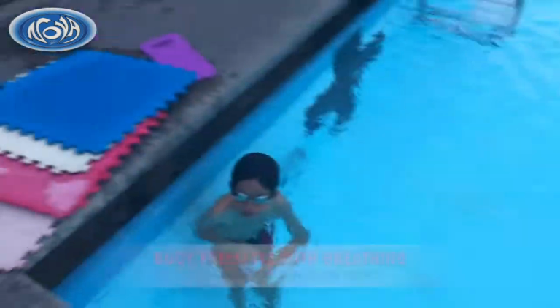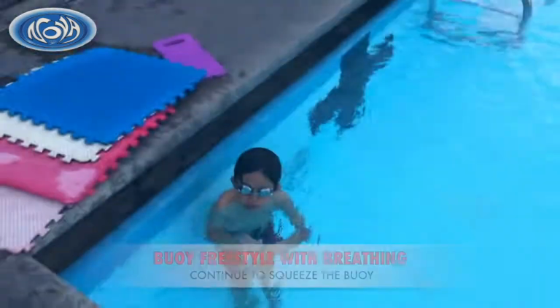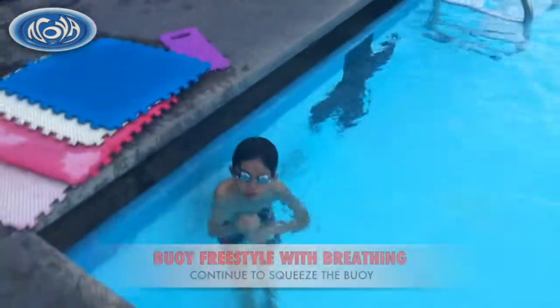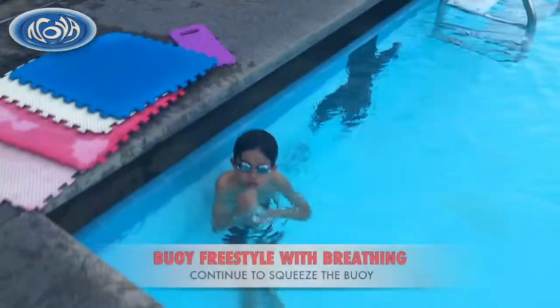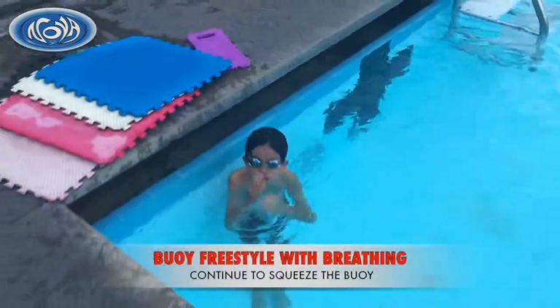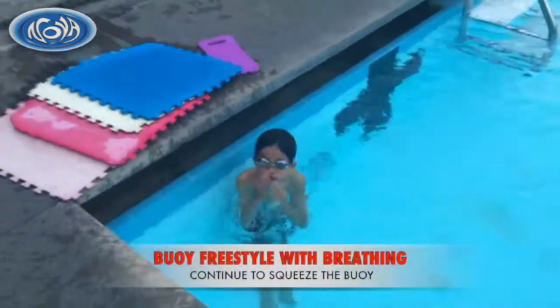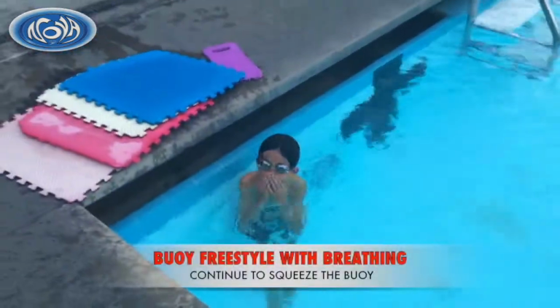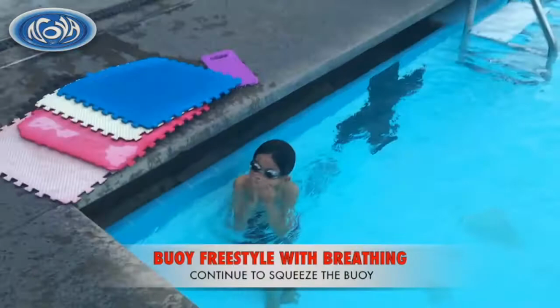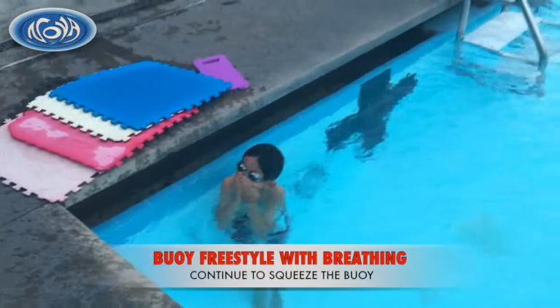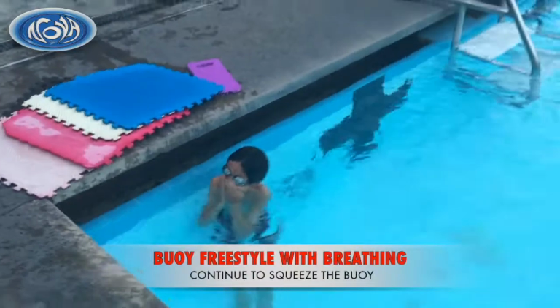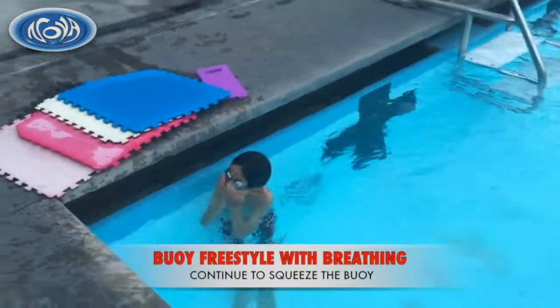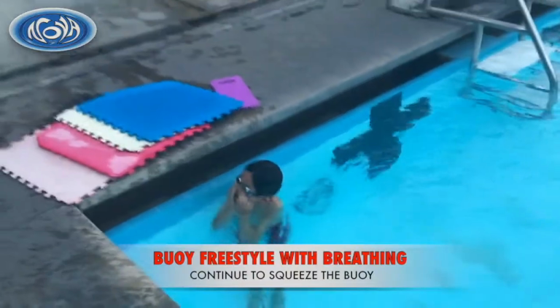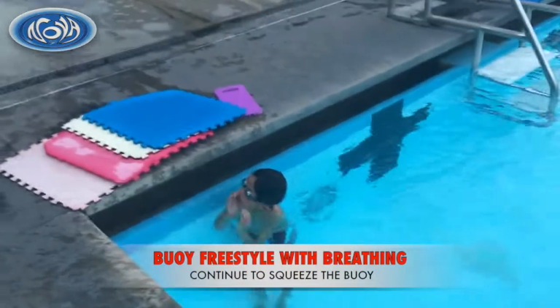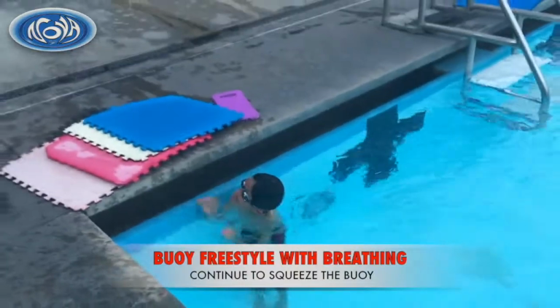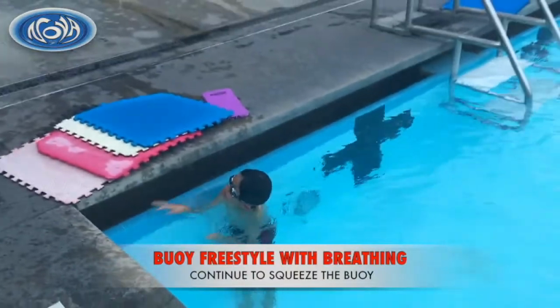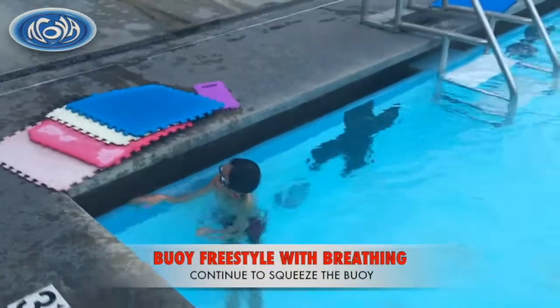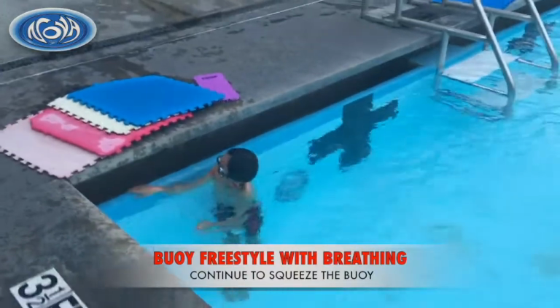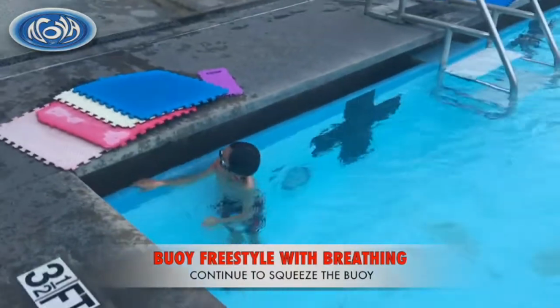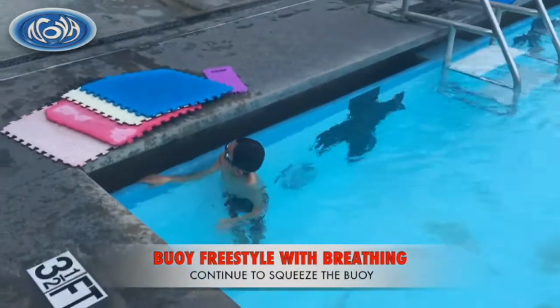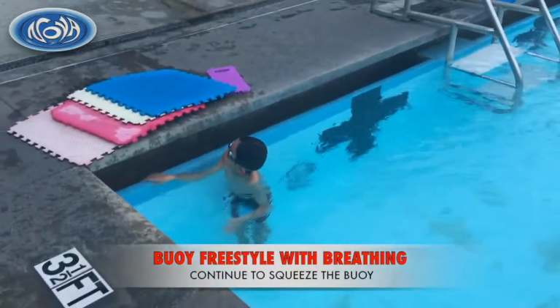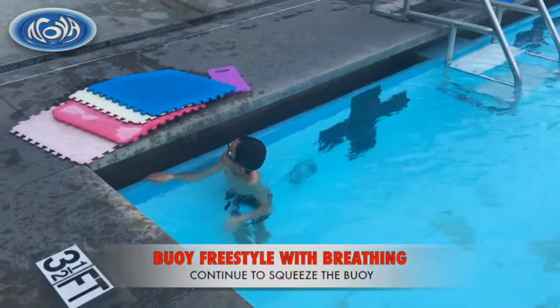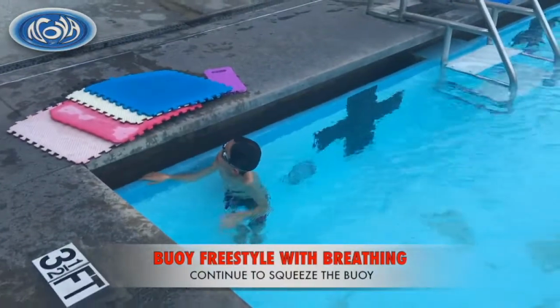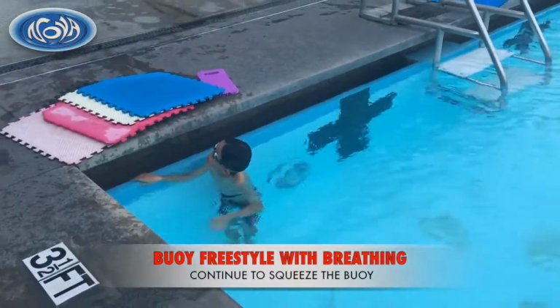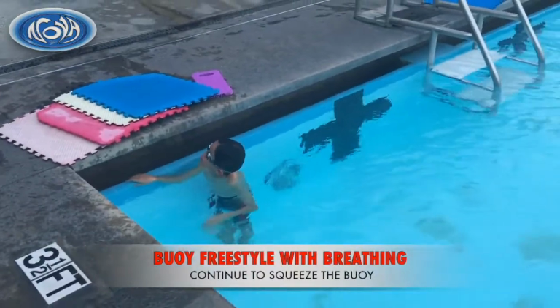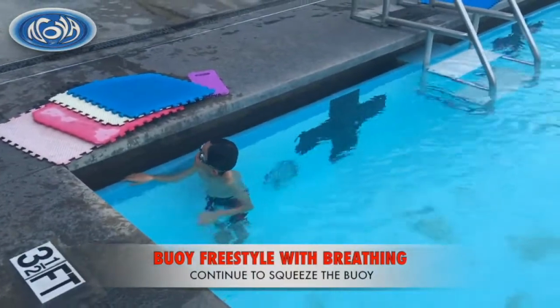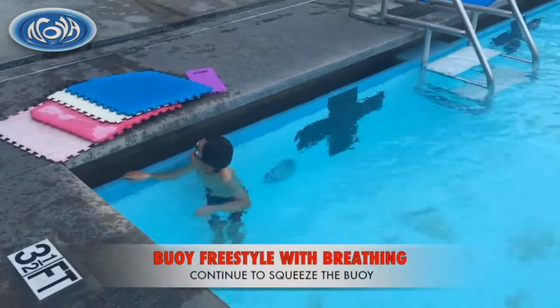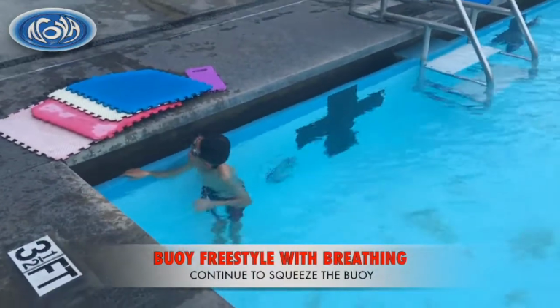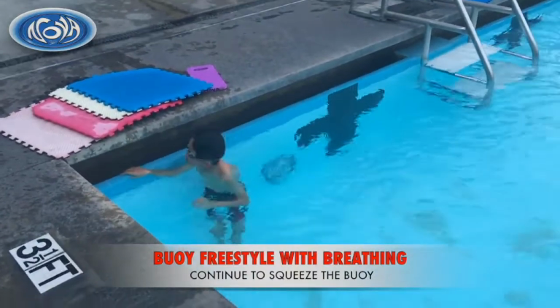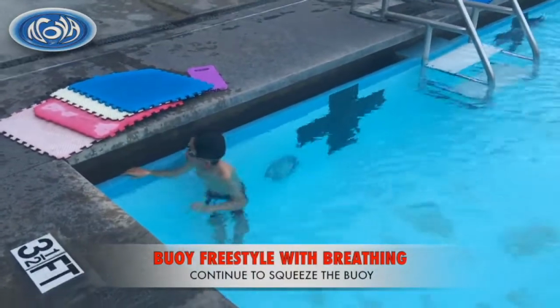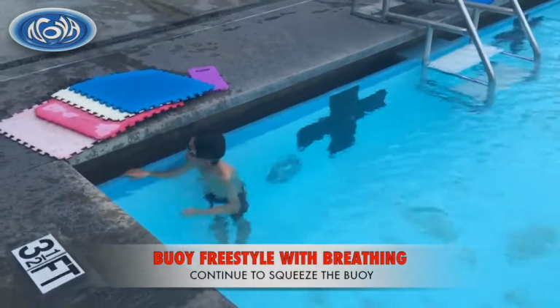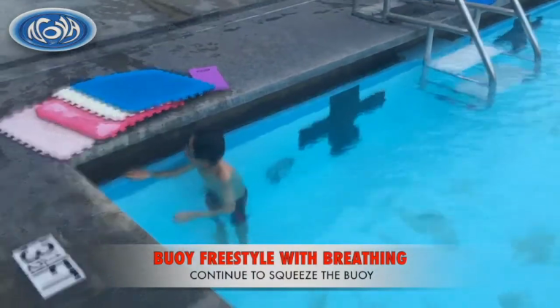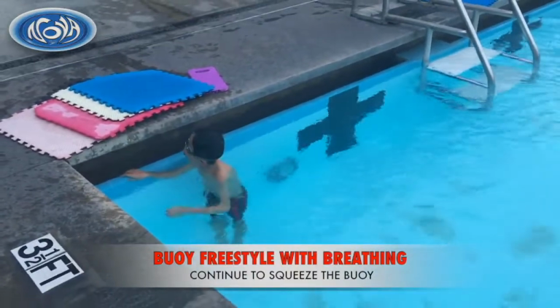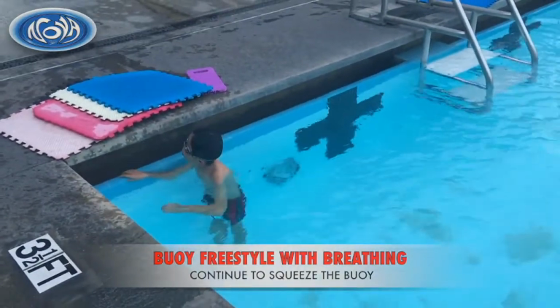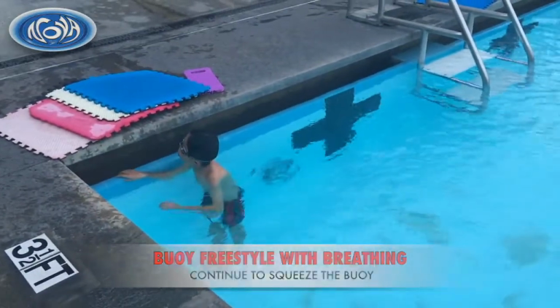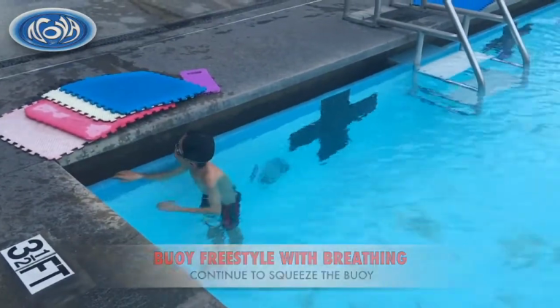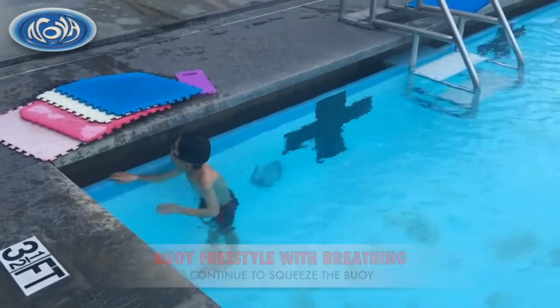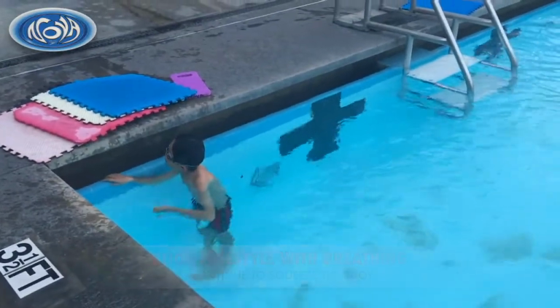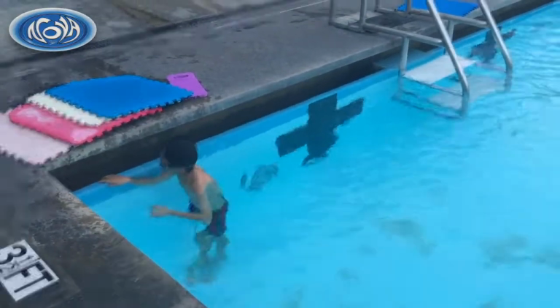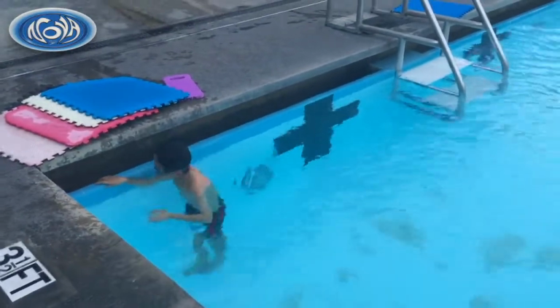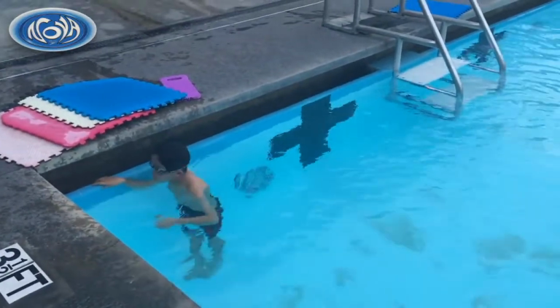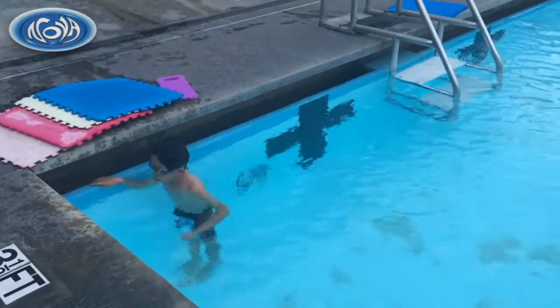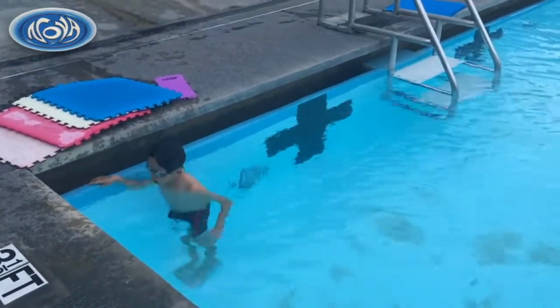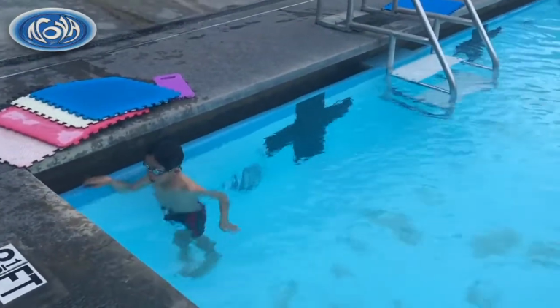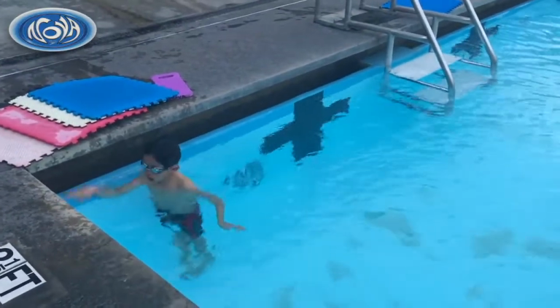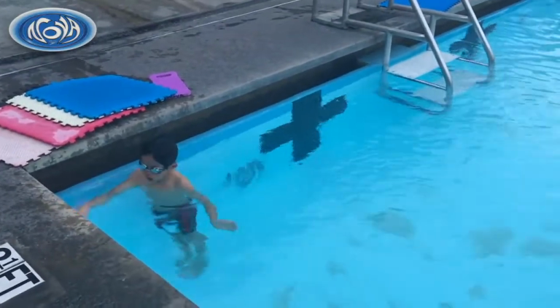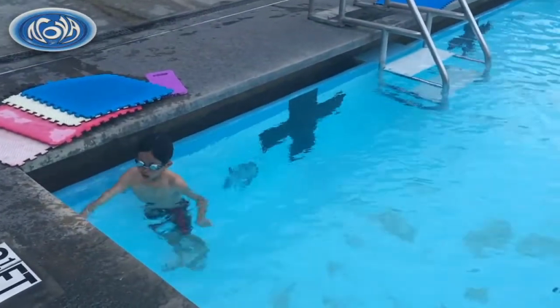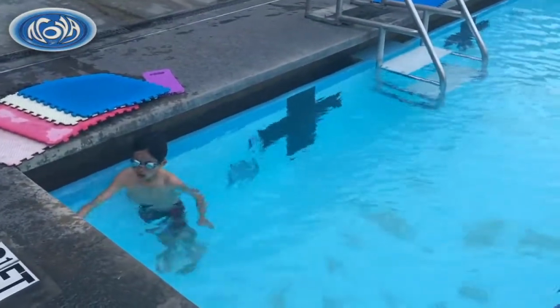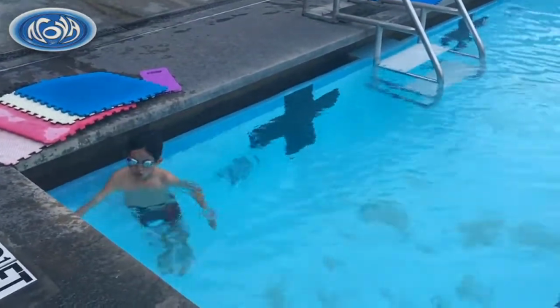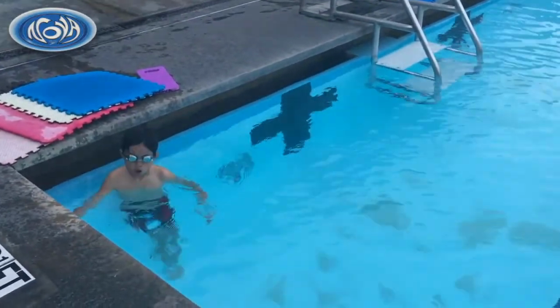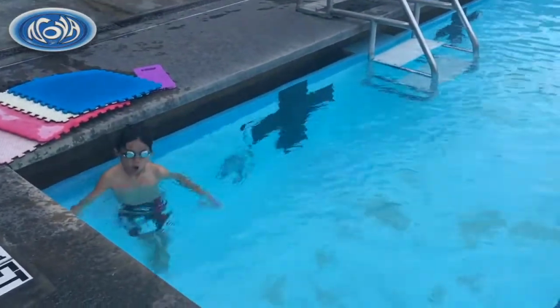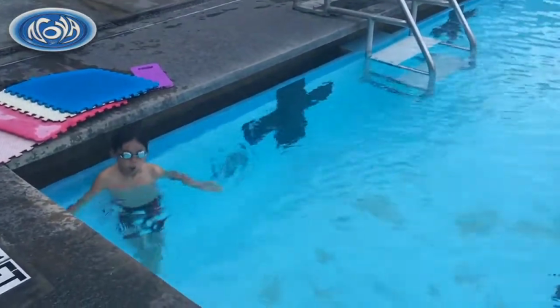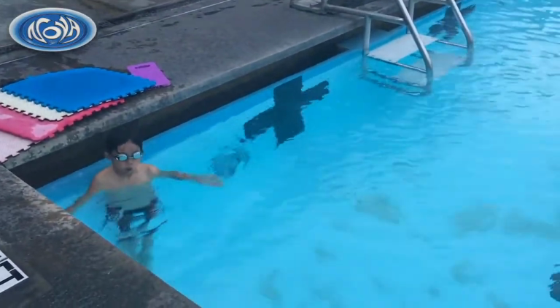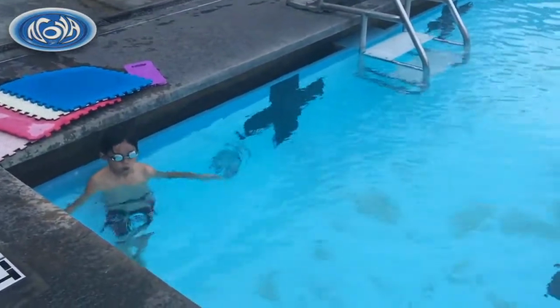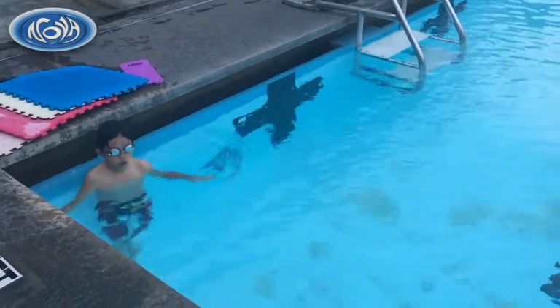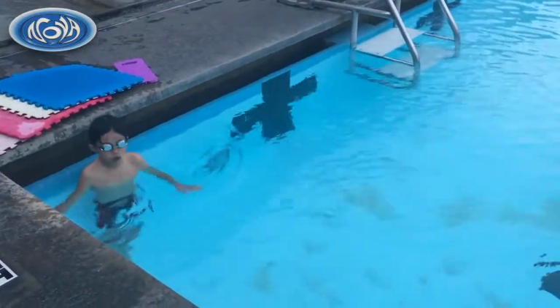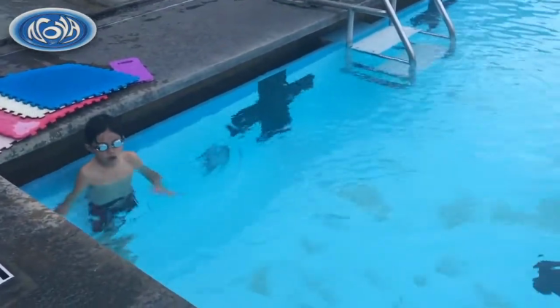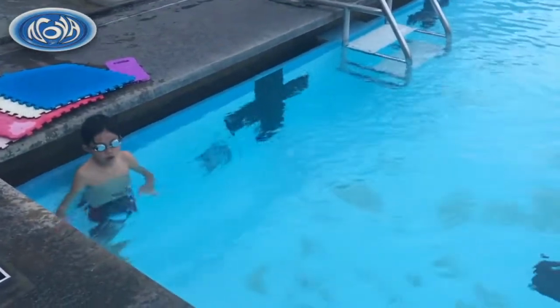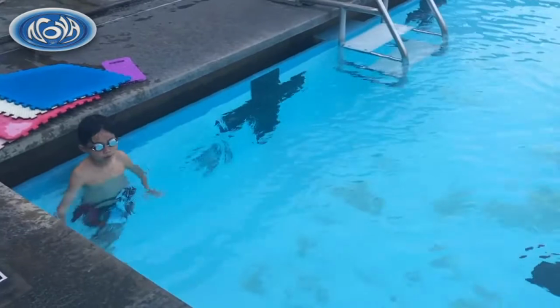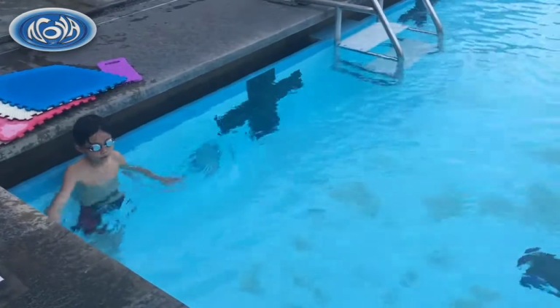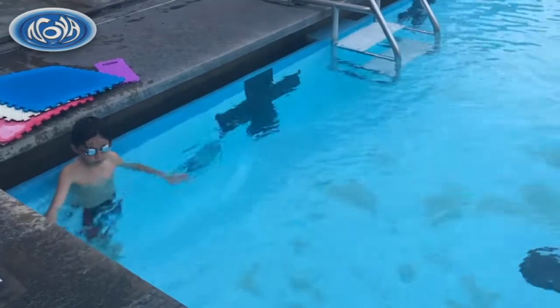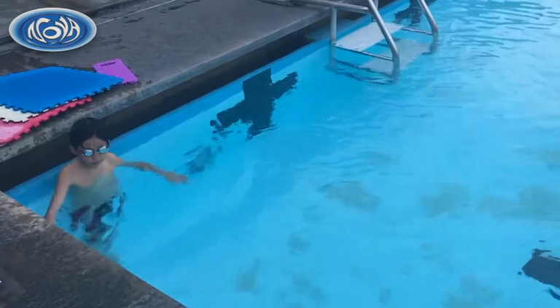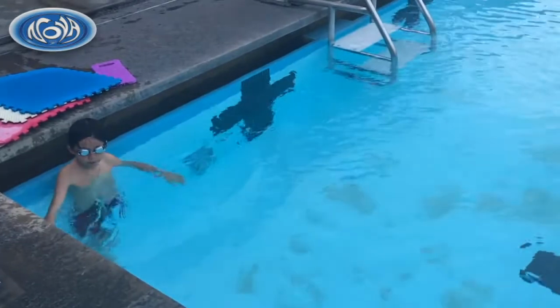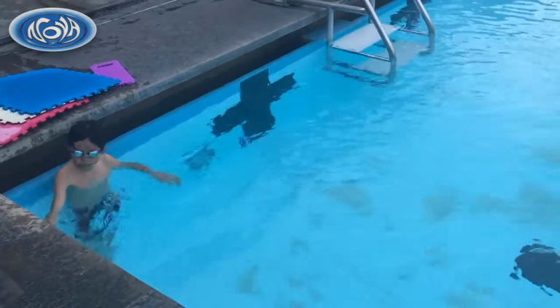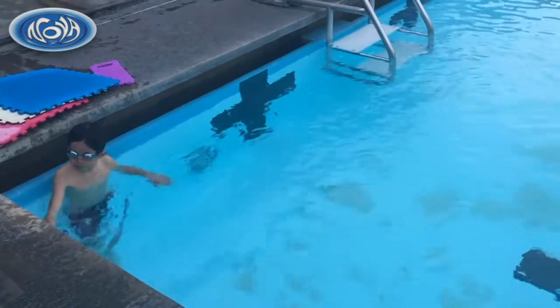Now you're gonna do the whole lap. You're gonna add your breath in and start with the streamline.